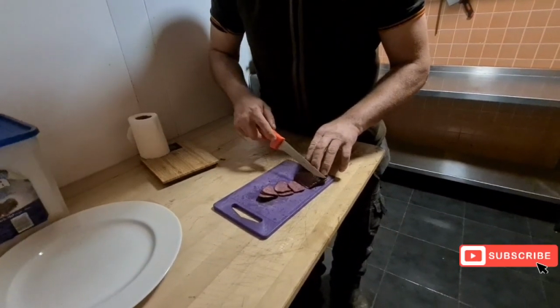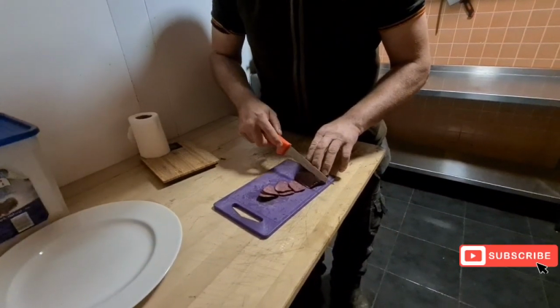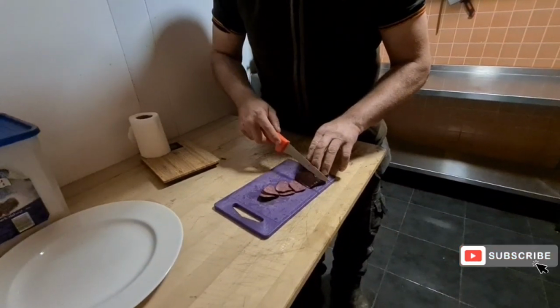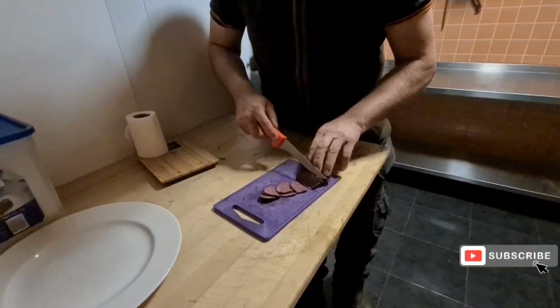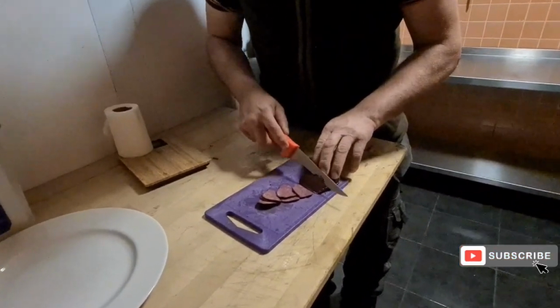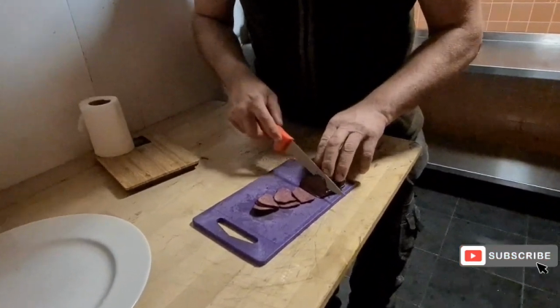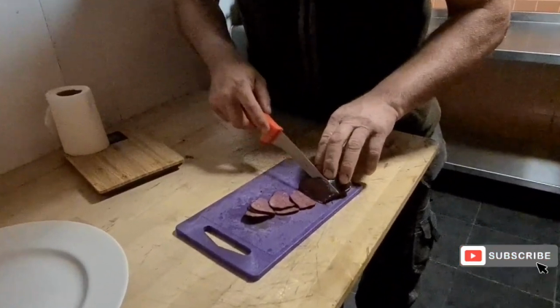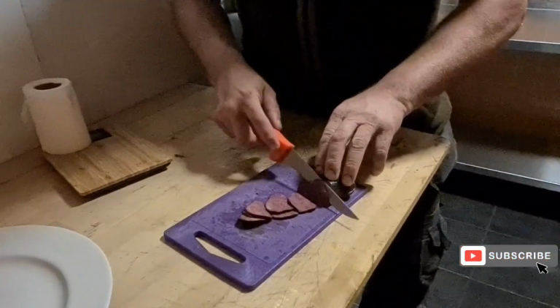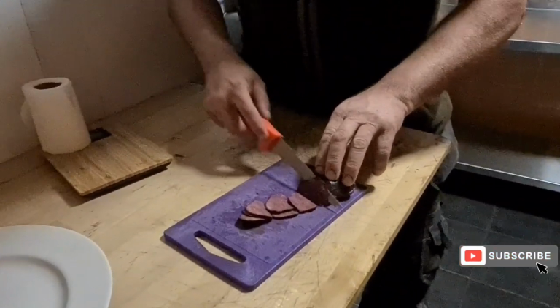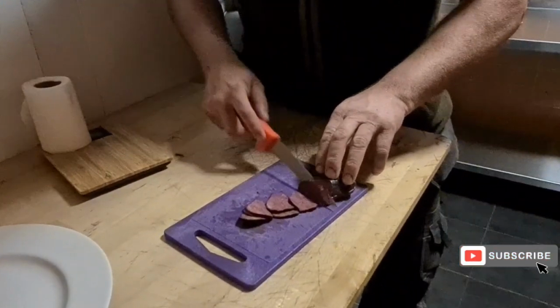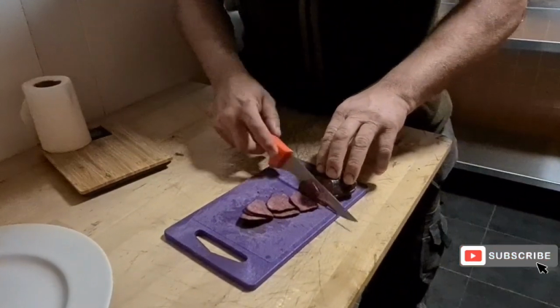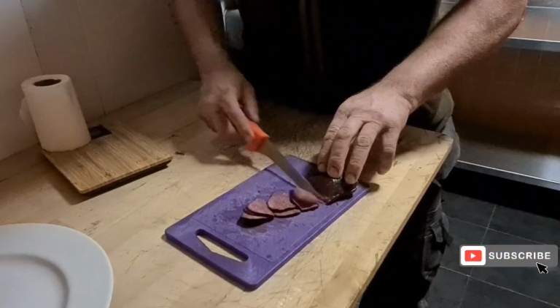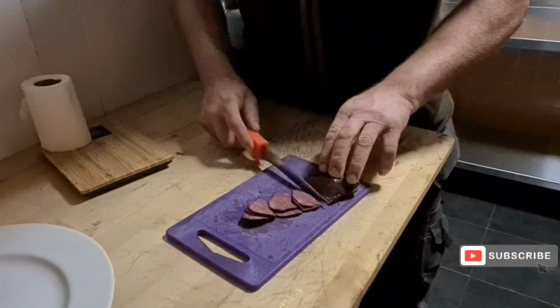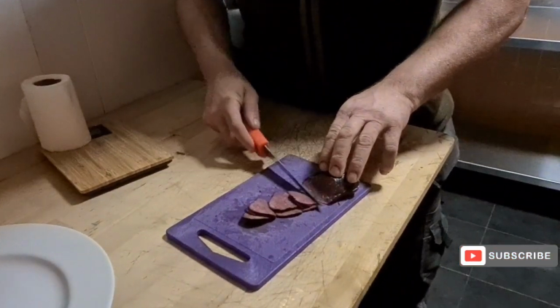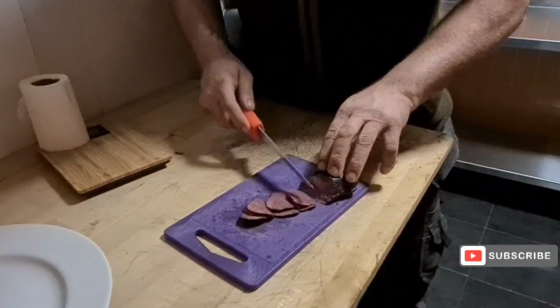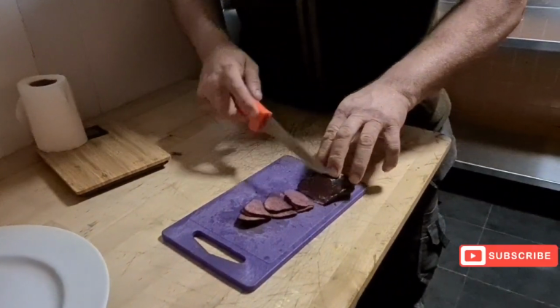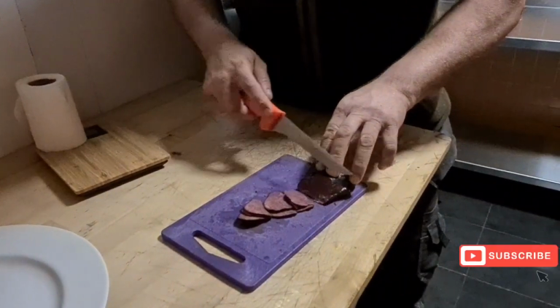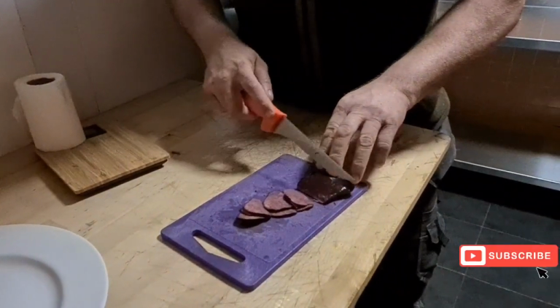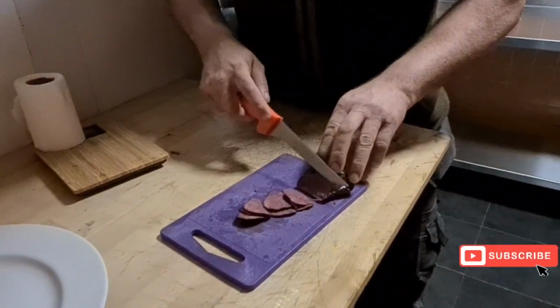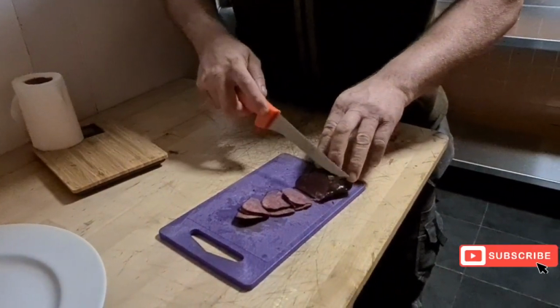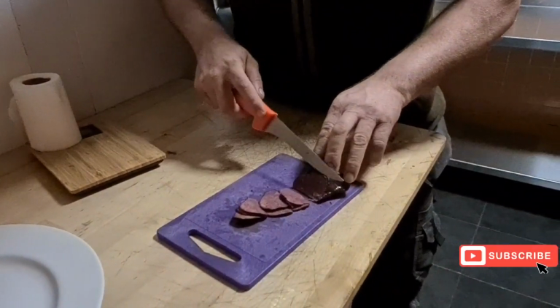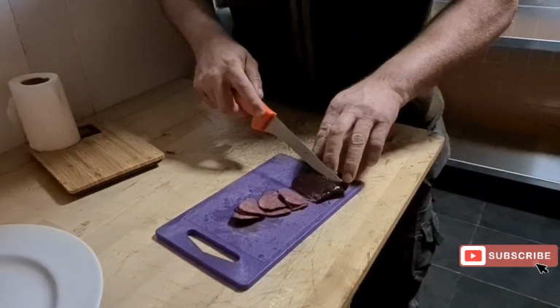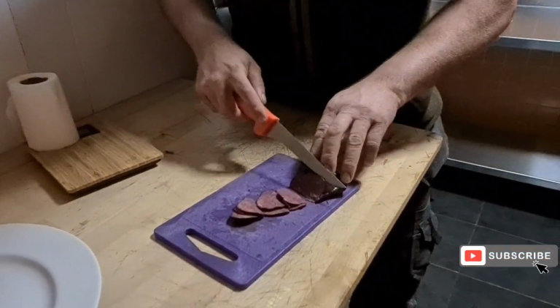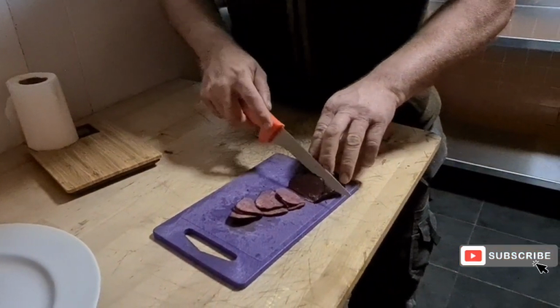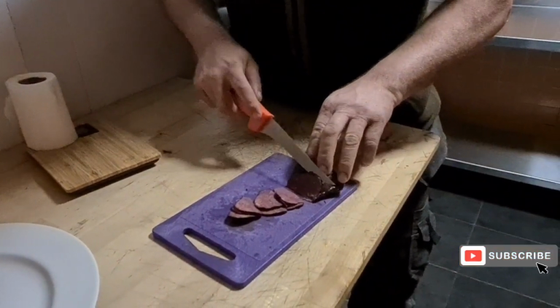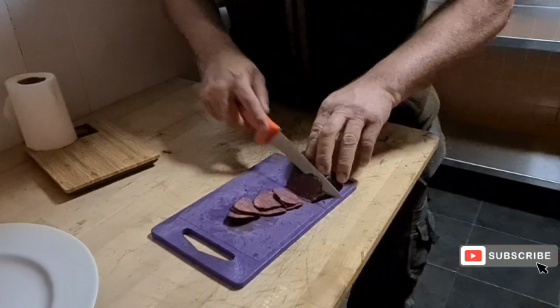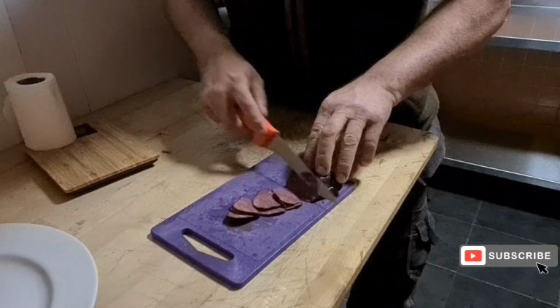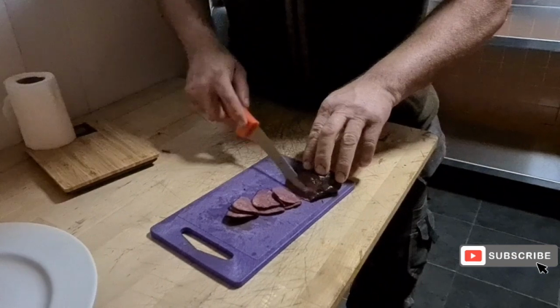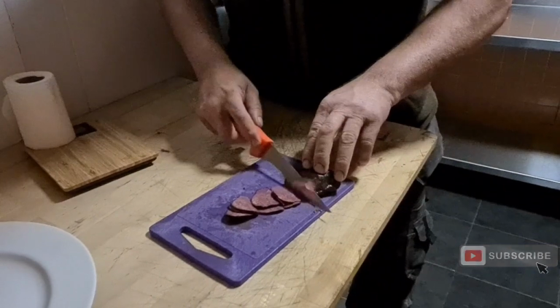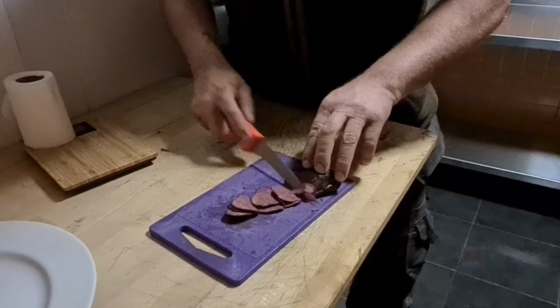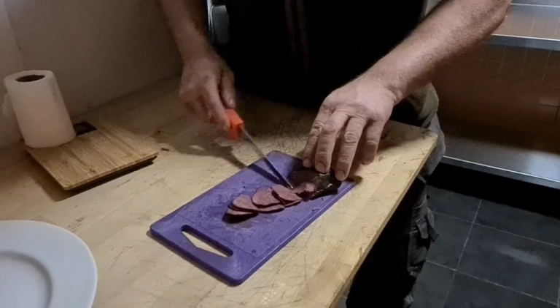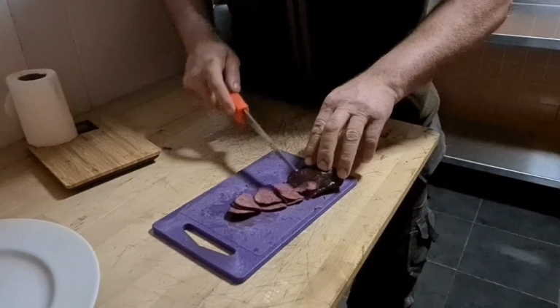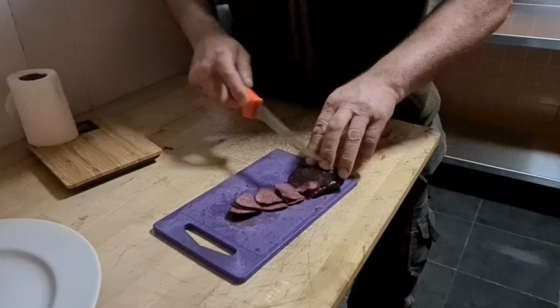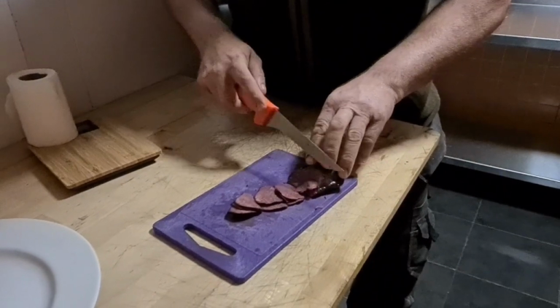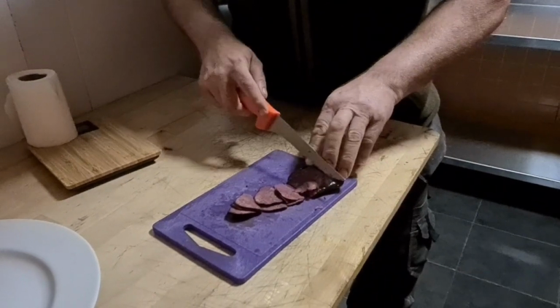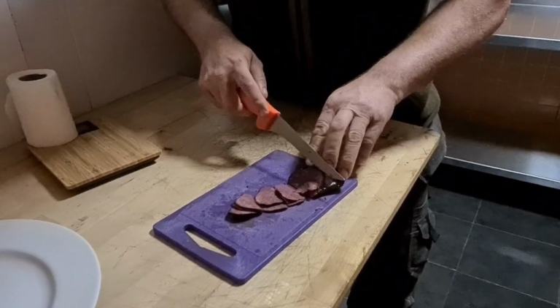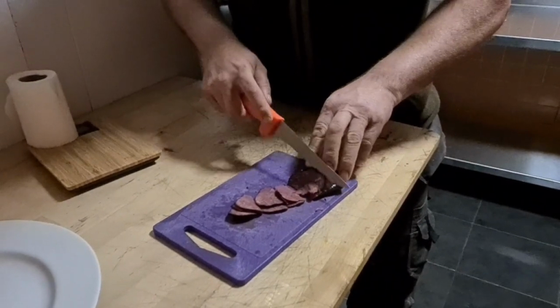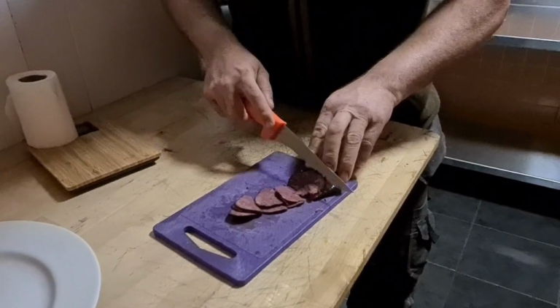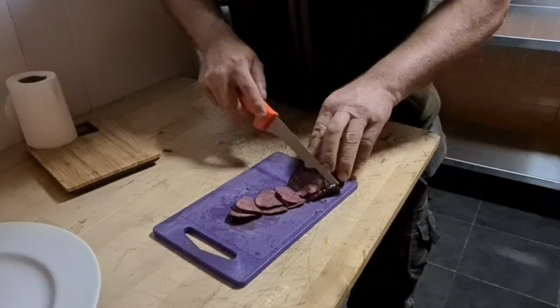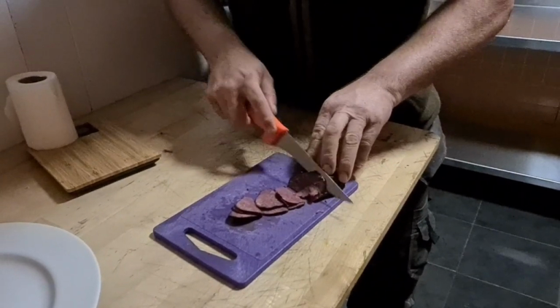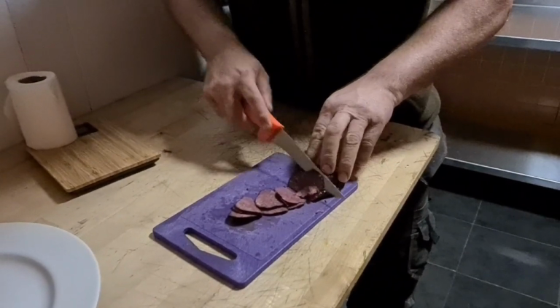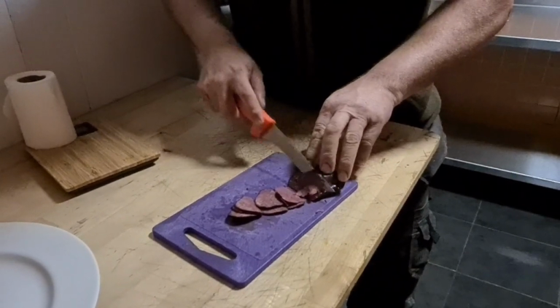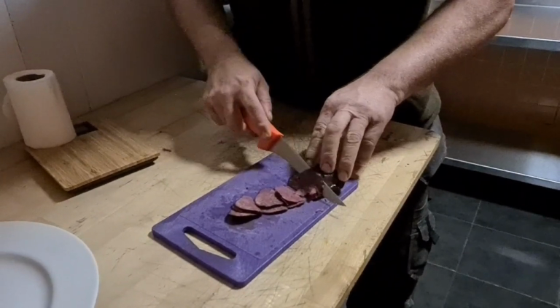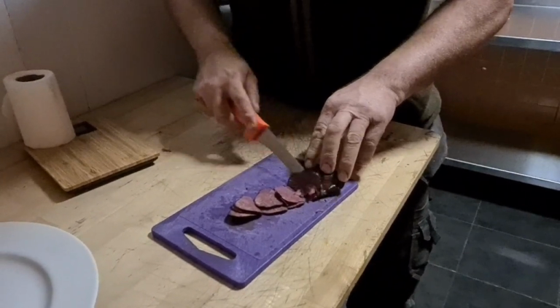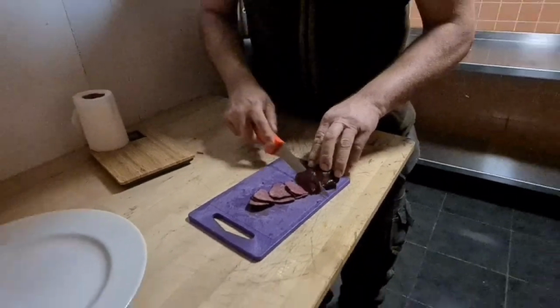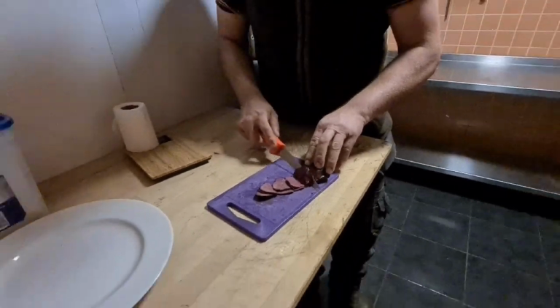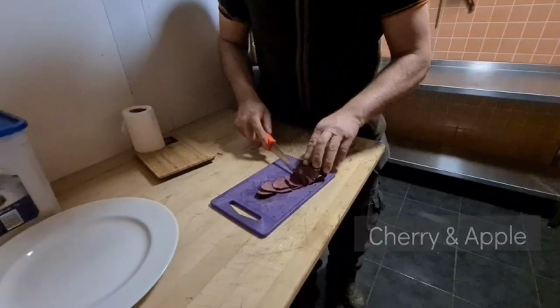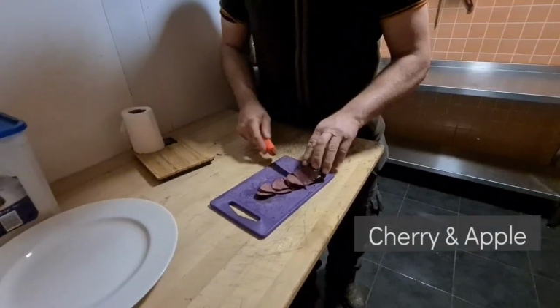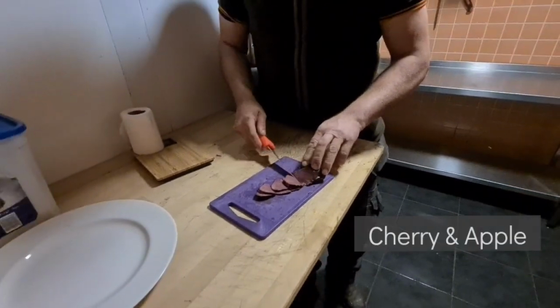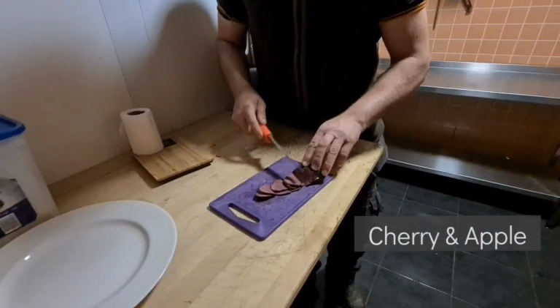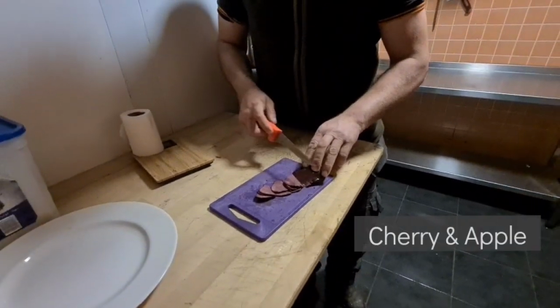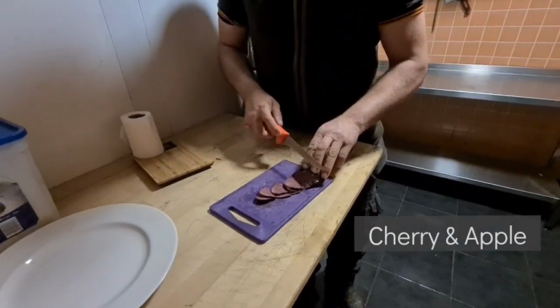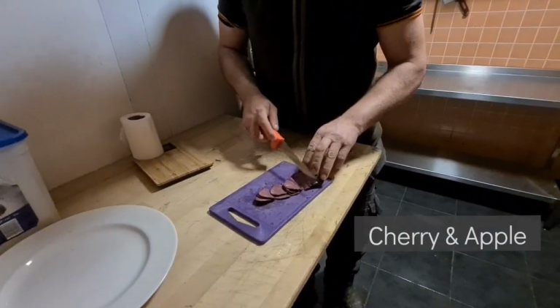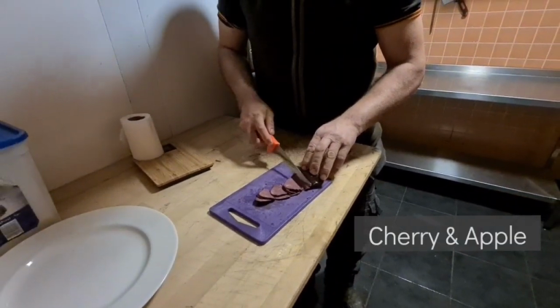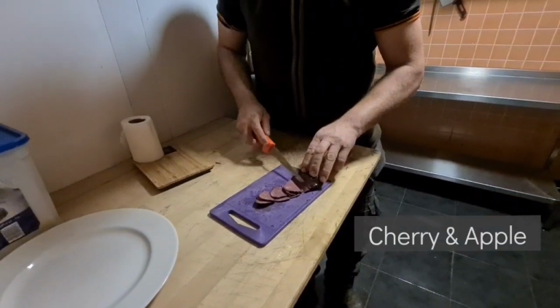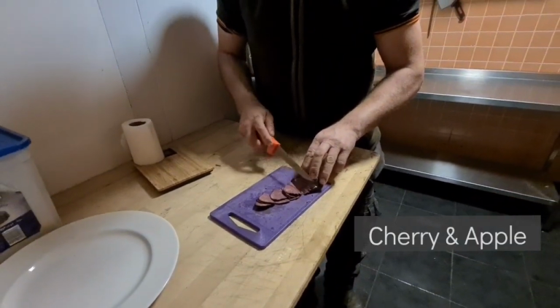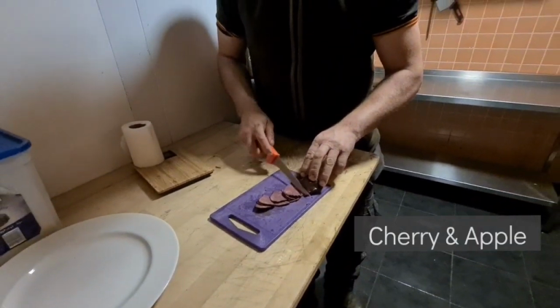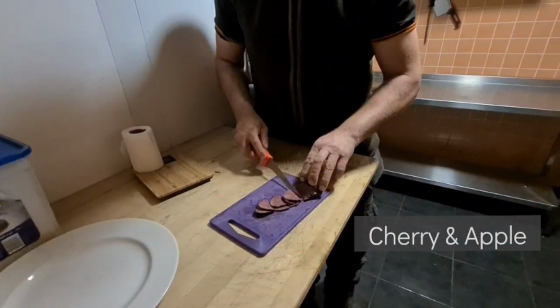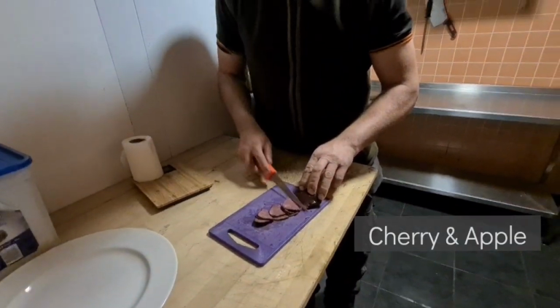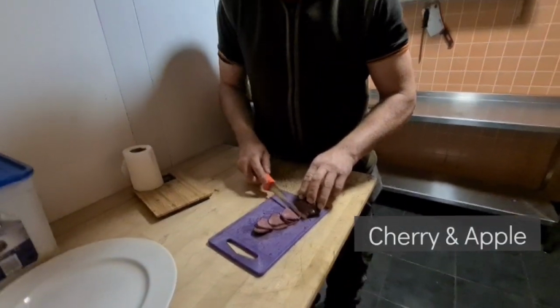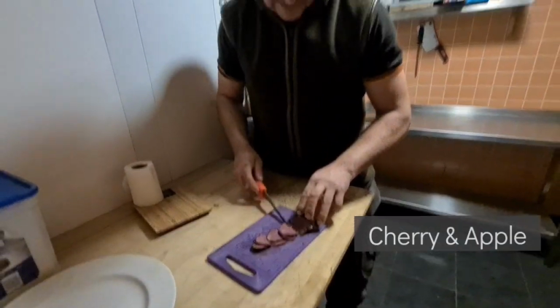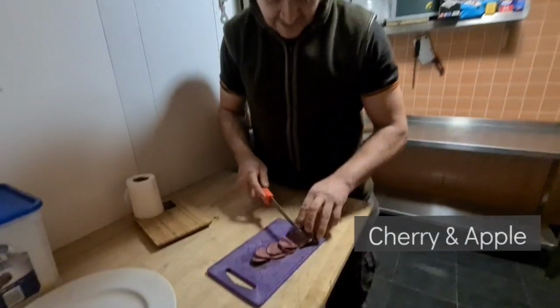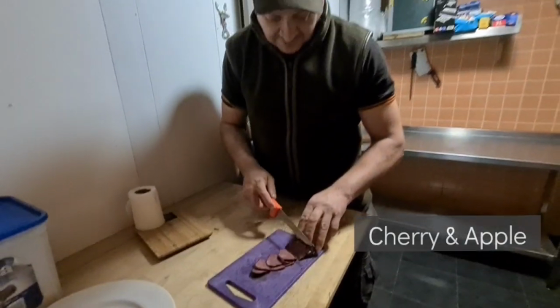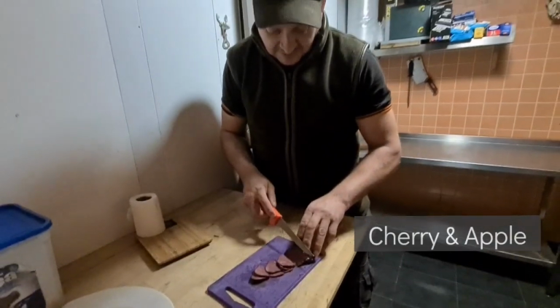Then I take it out after a week to 10 days of that, and then it's smoked — smoked with cherry and apple.